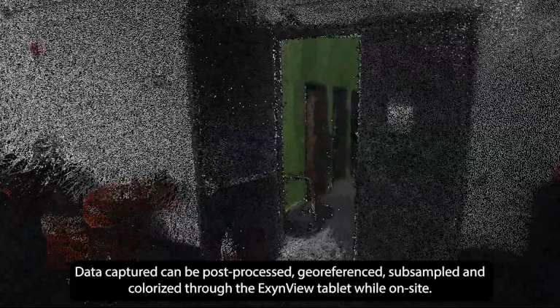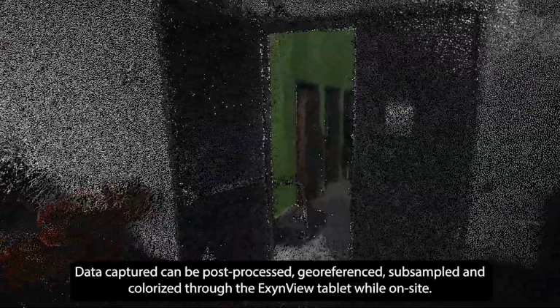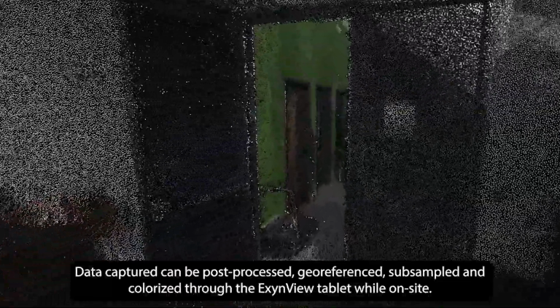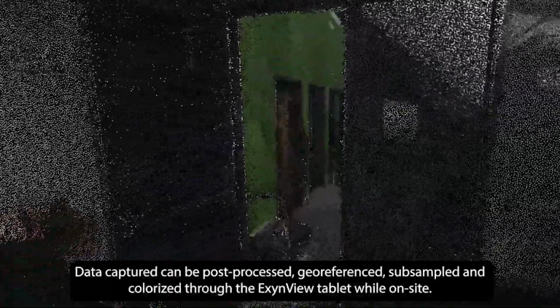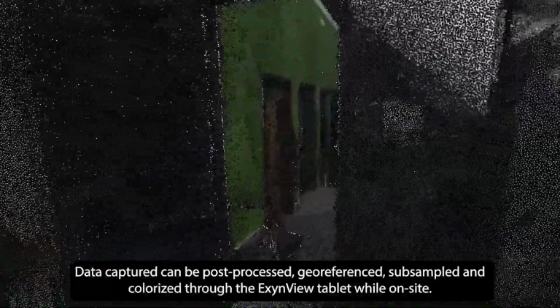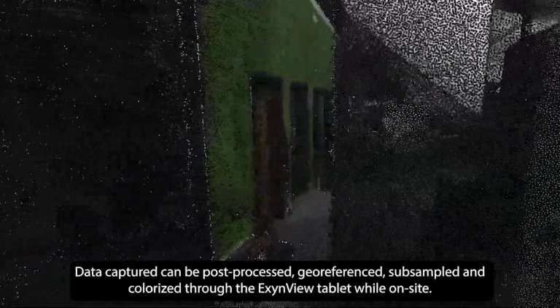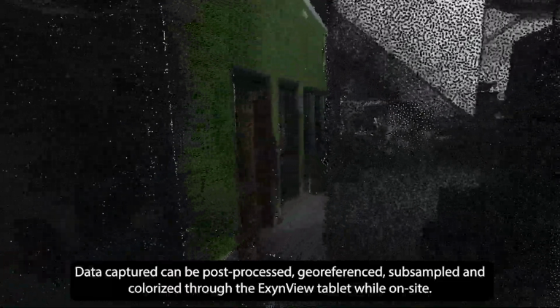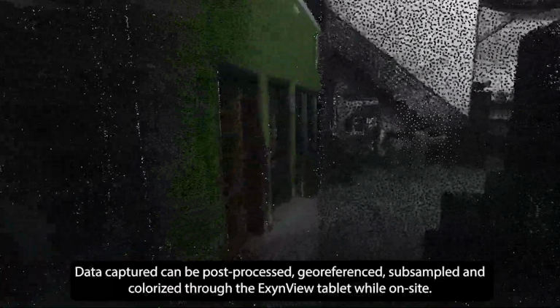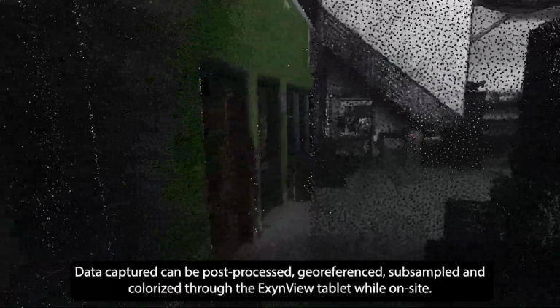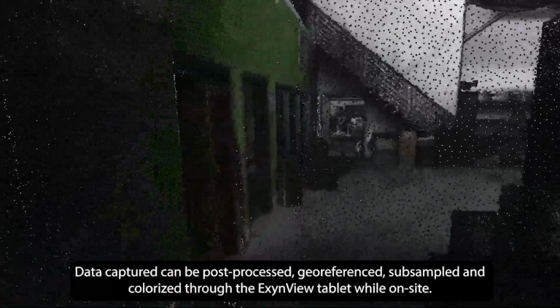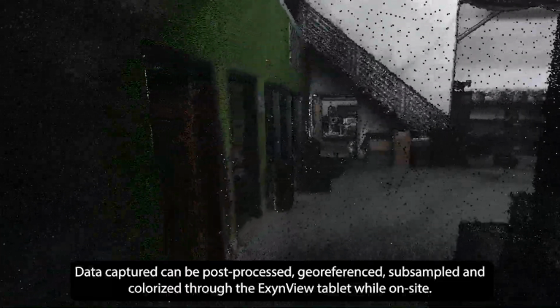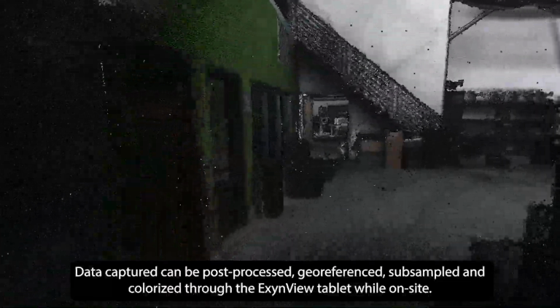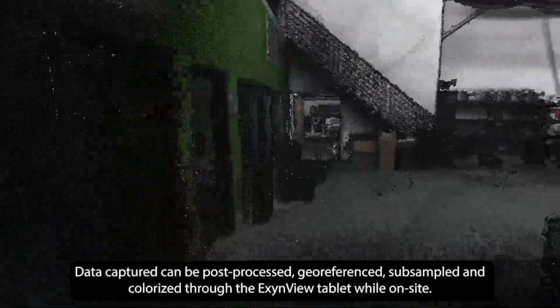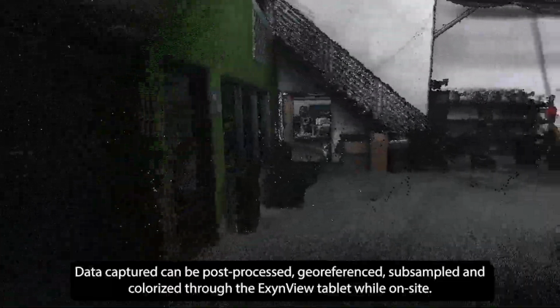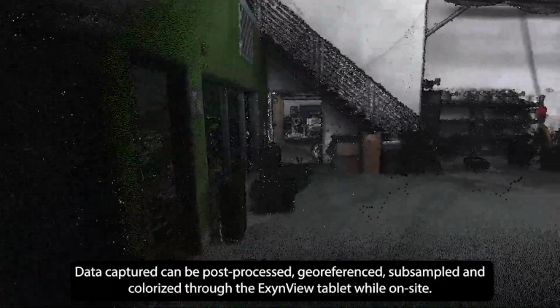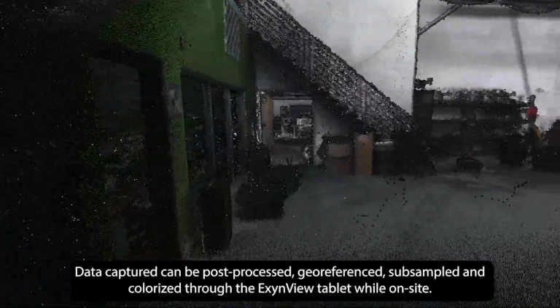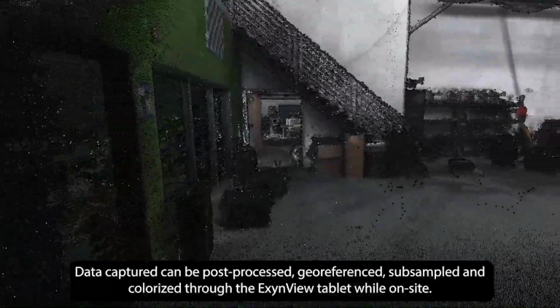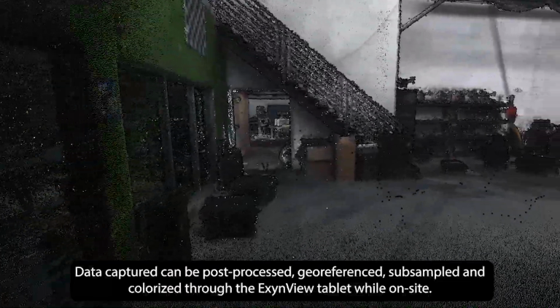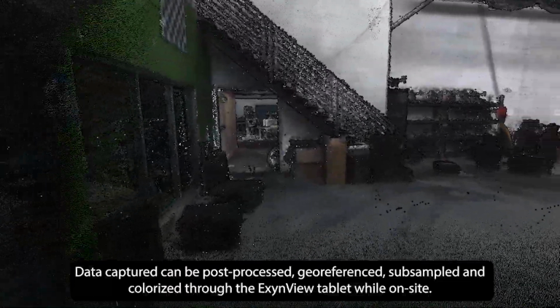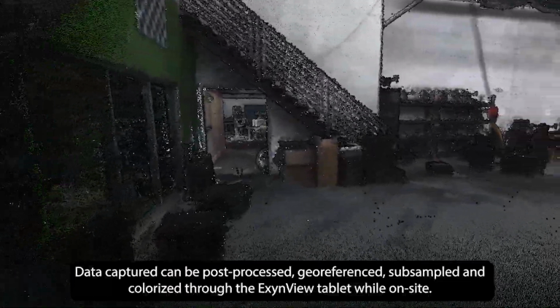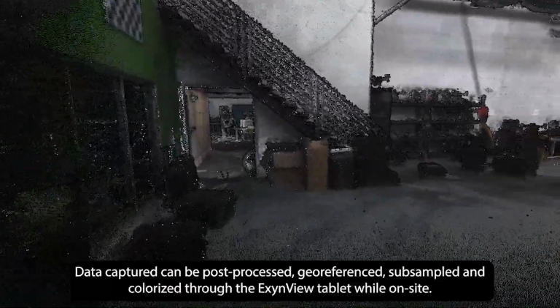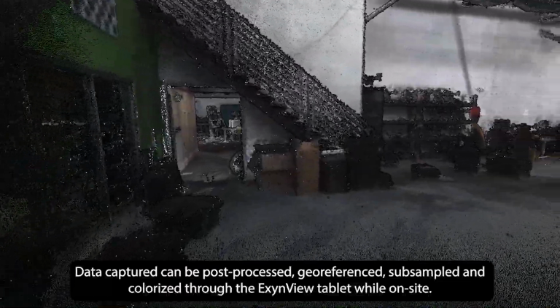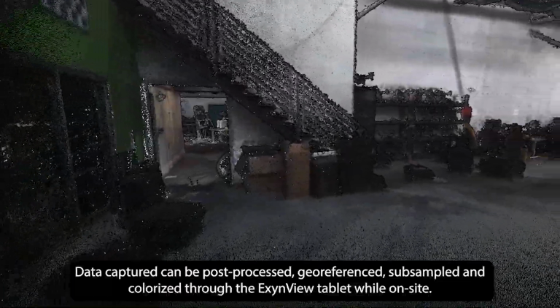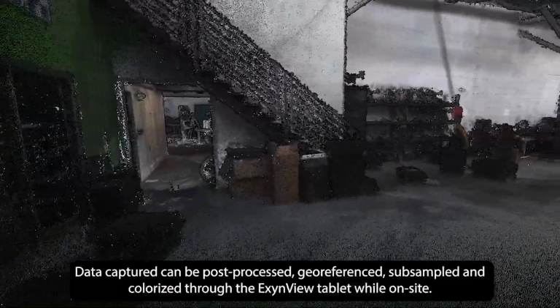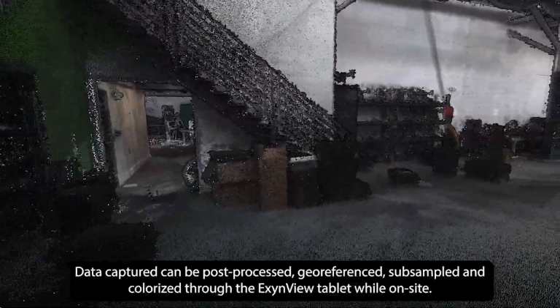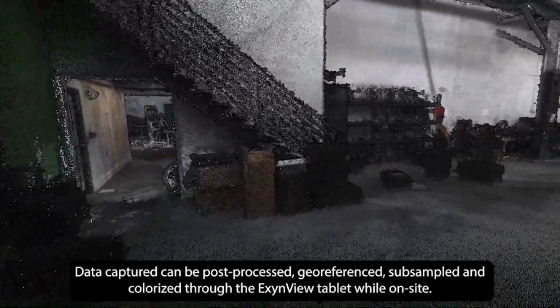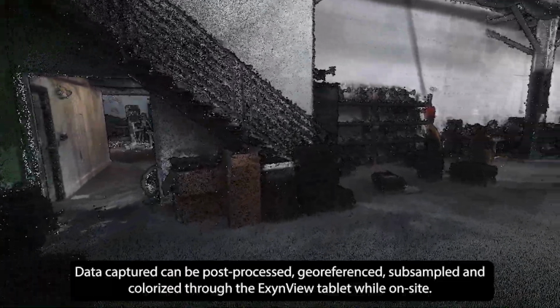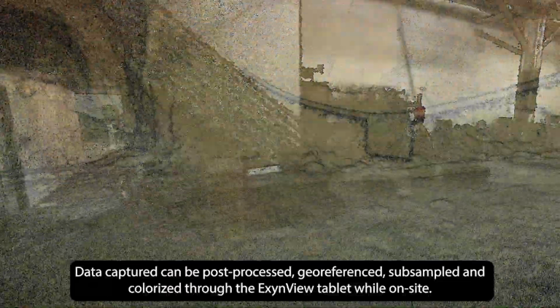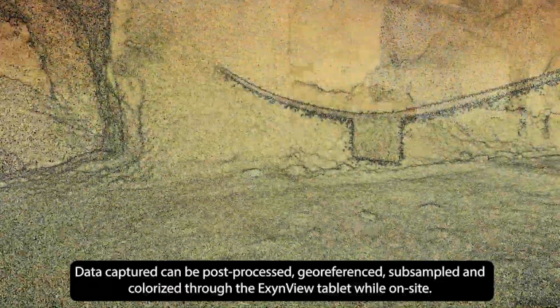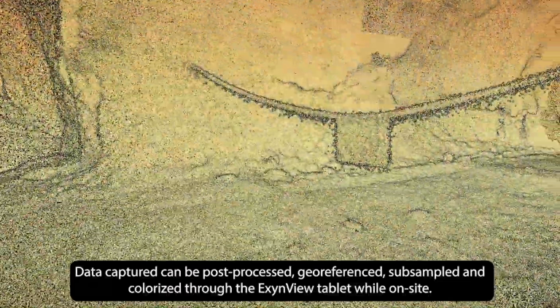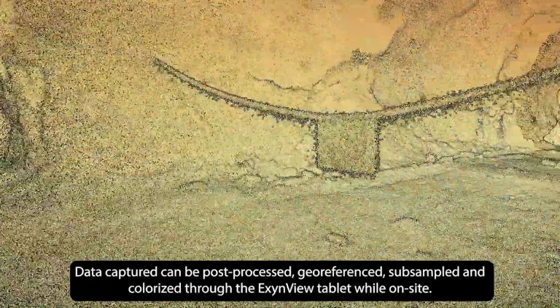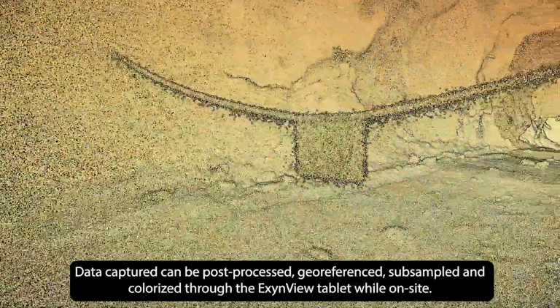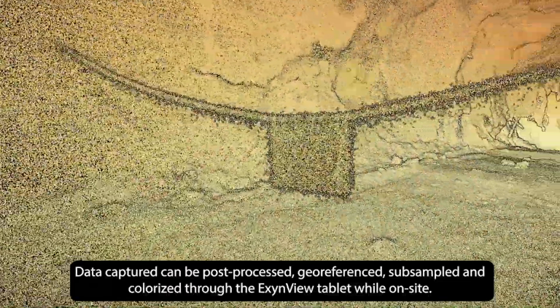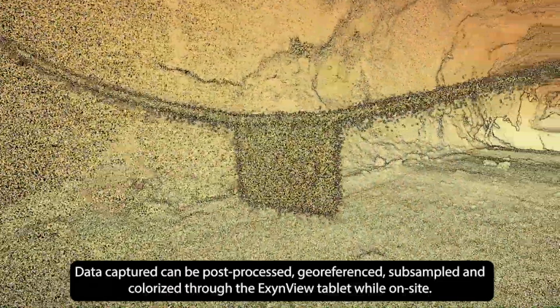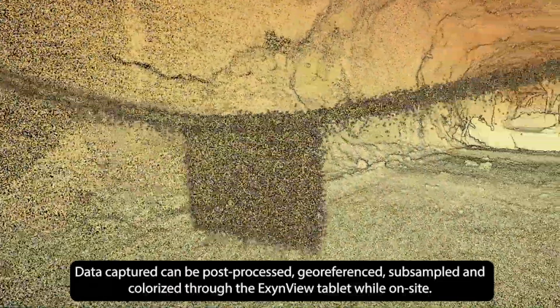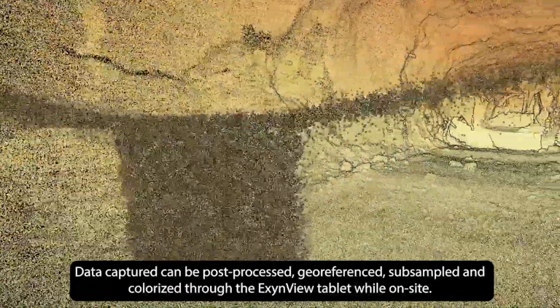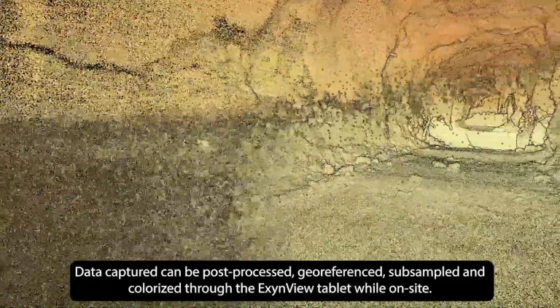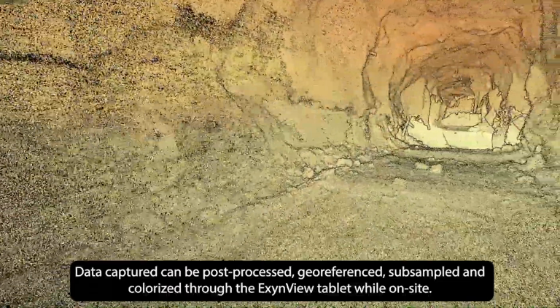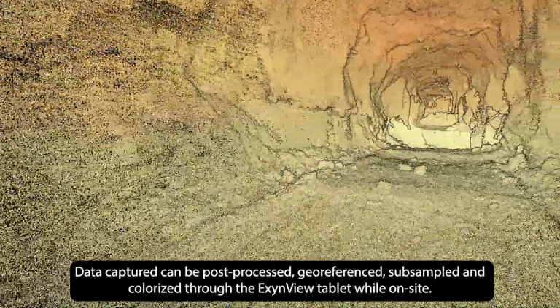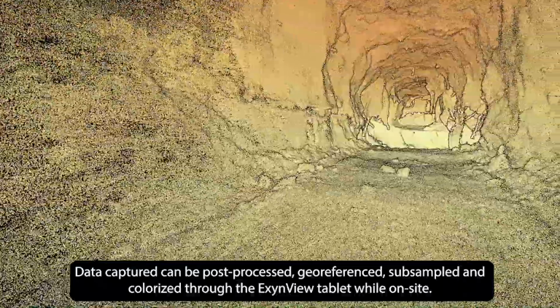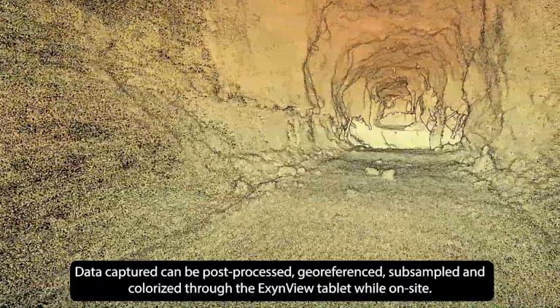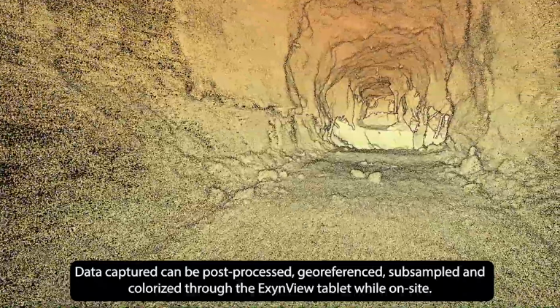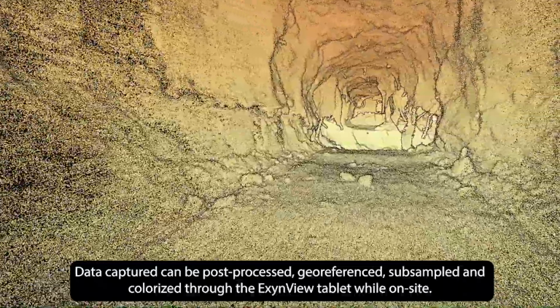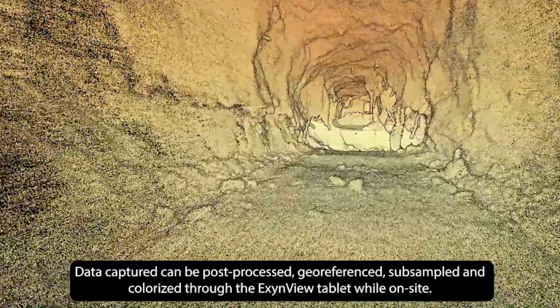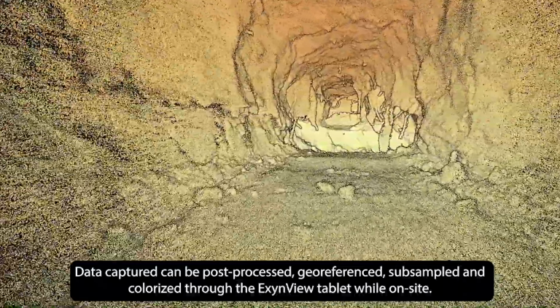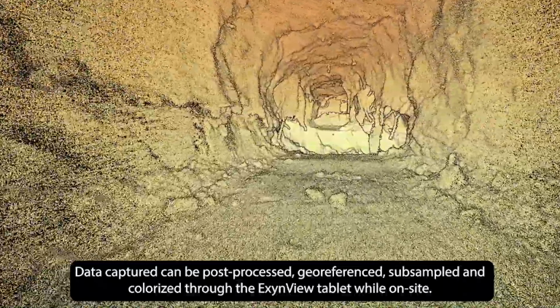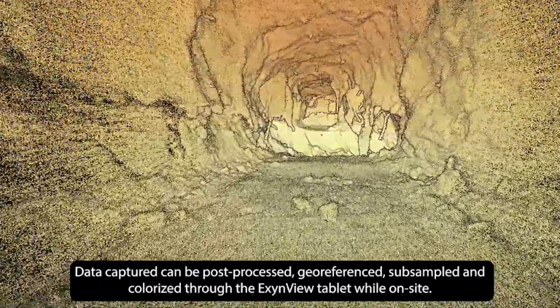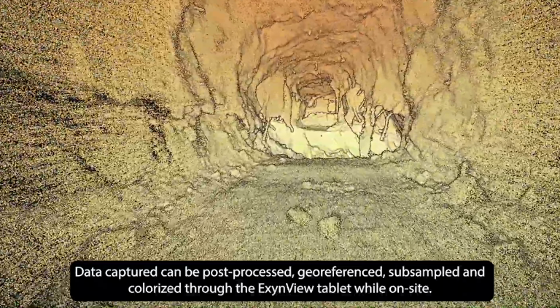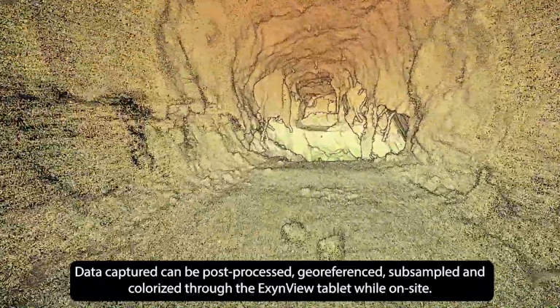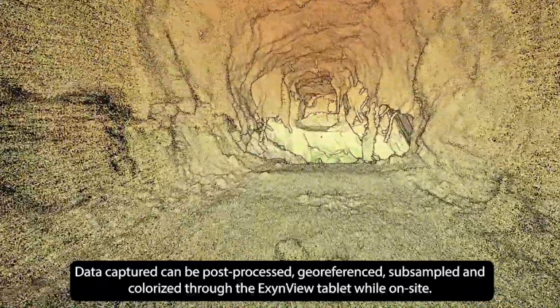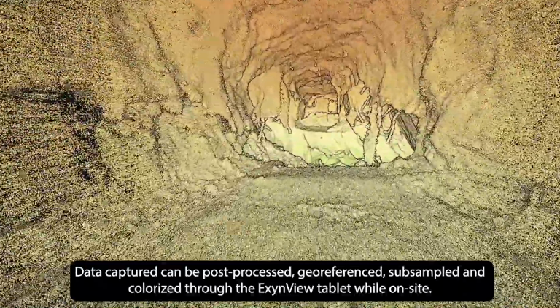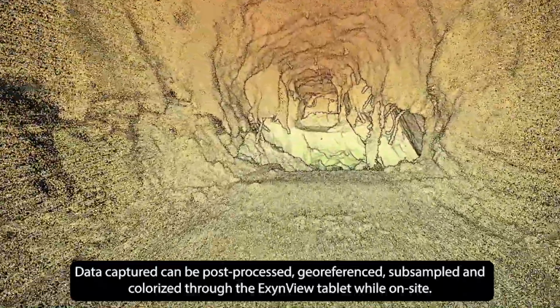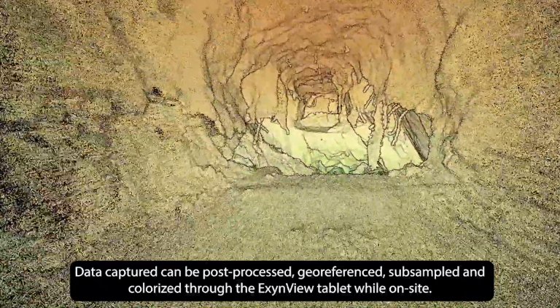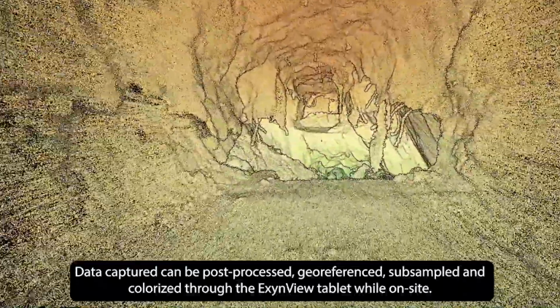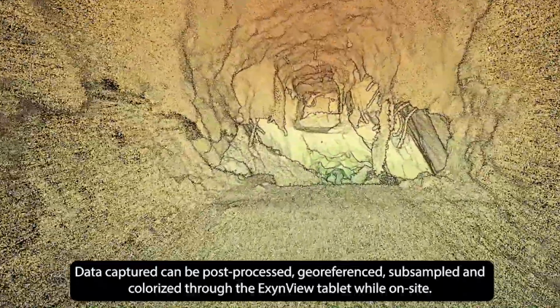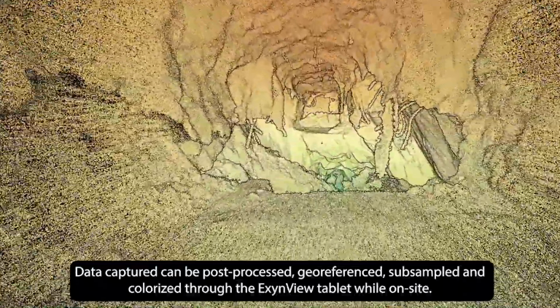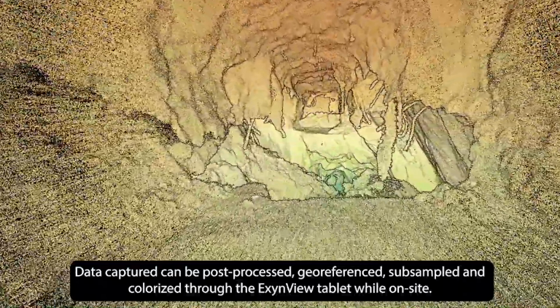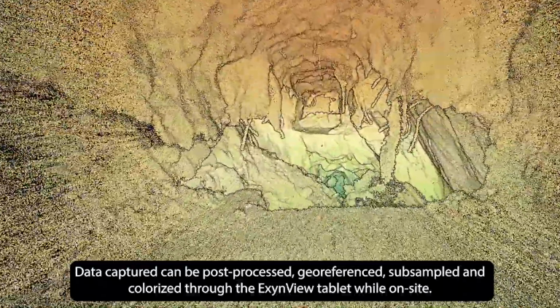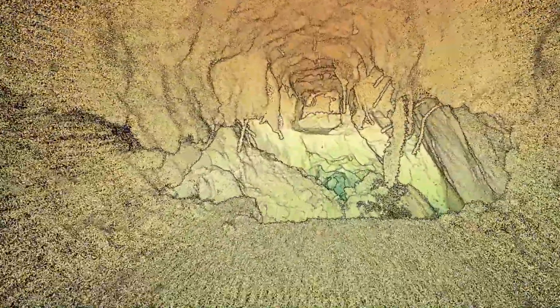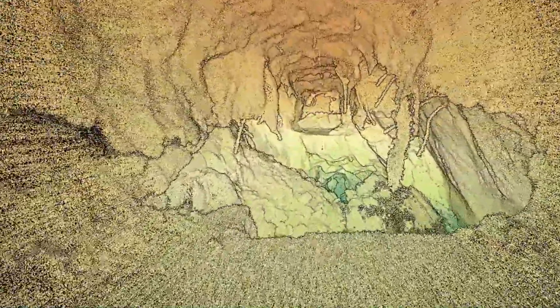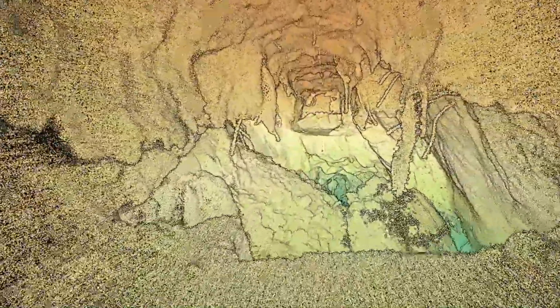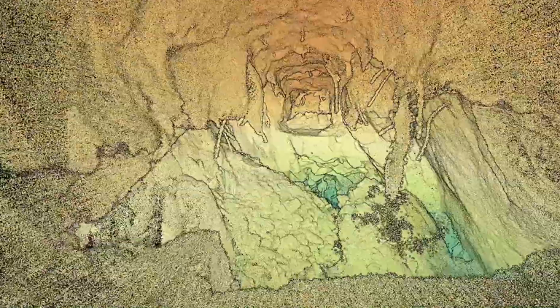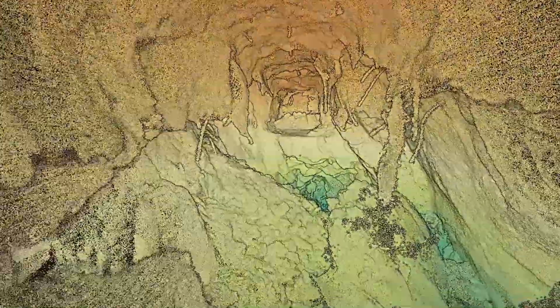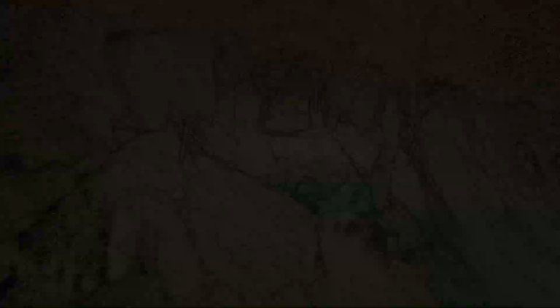Data captured can be post-processed, geo-referenced, subsampled, and colorized through the EximView tablet while on site.